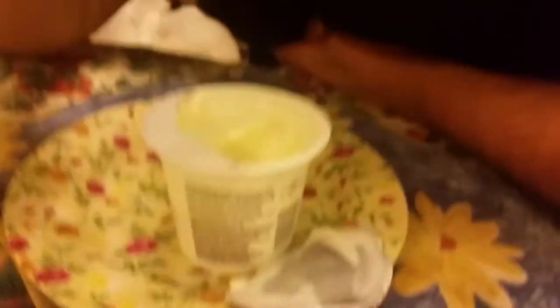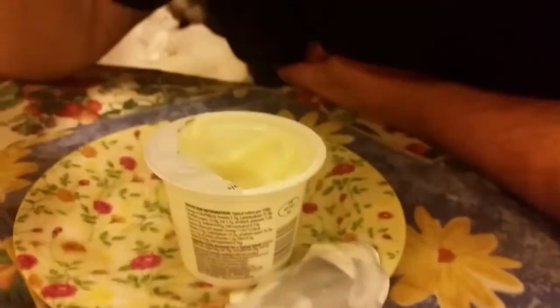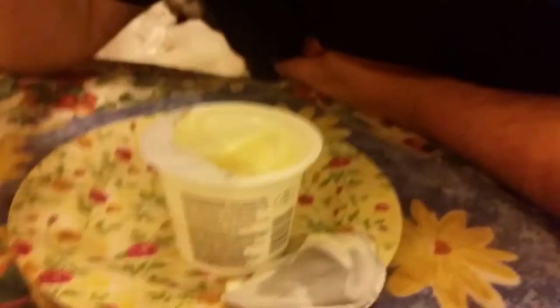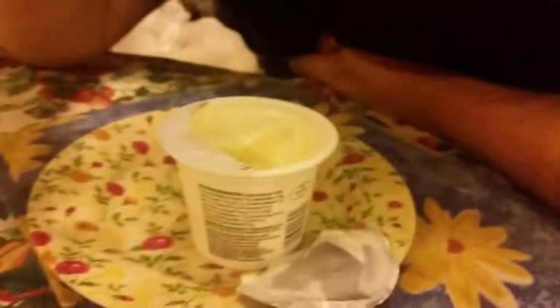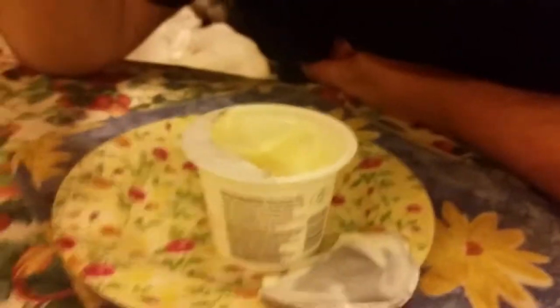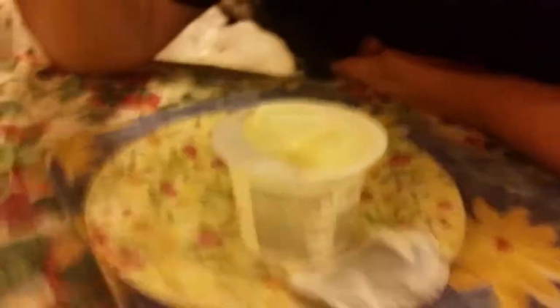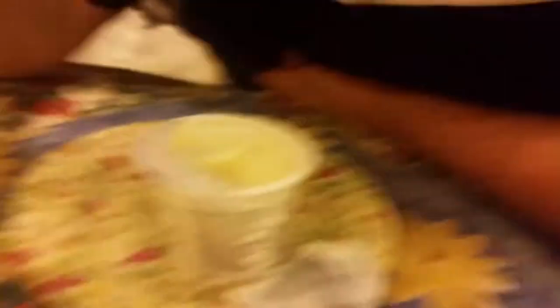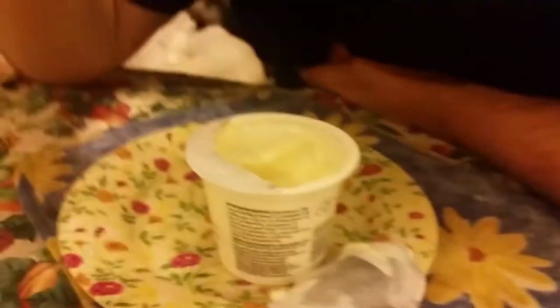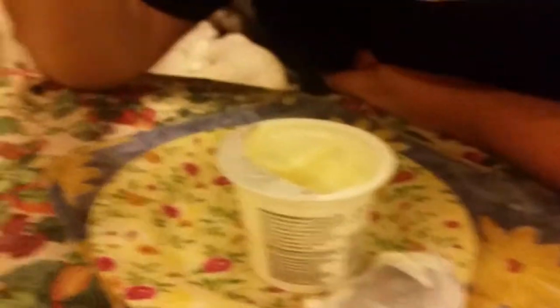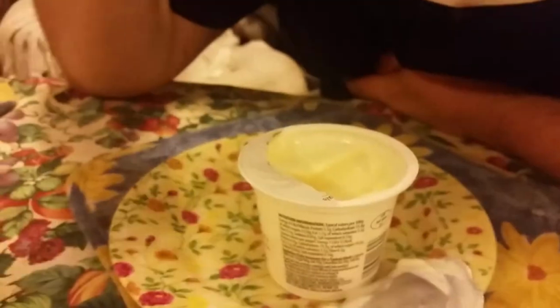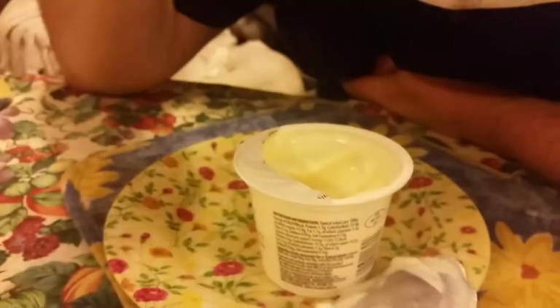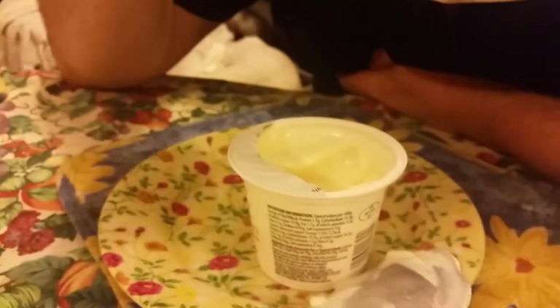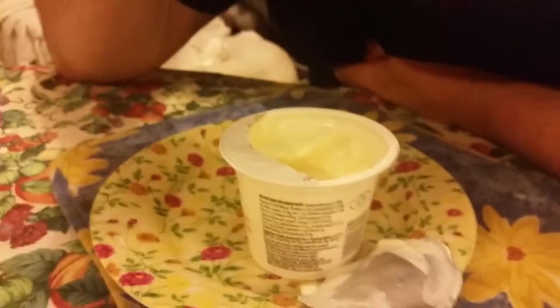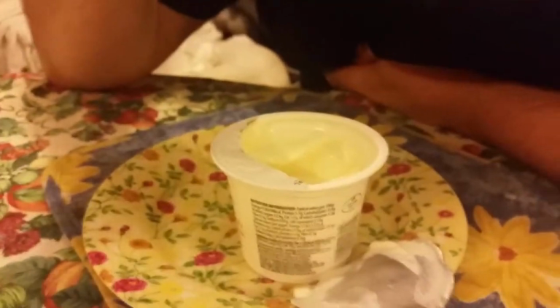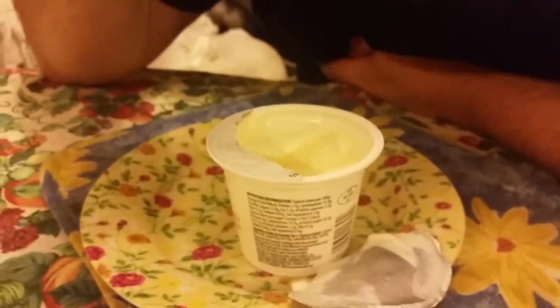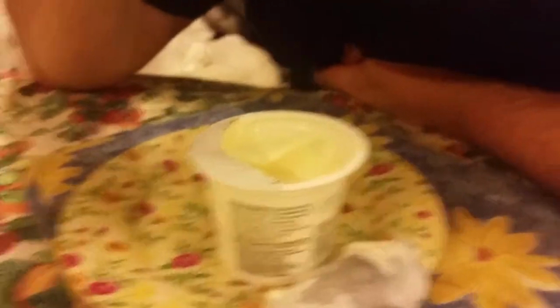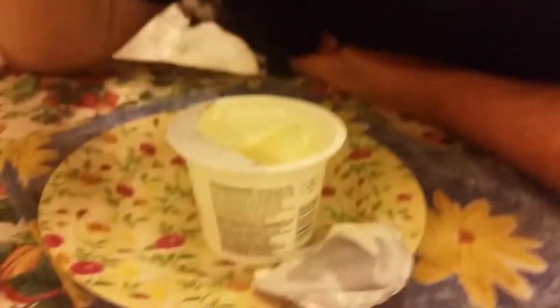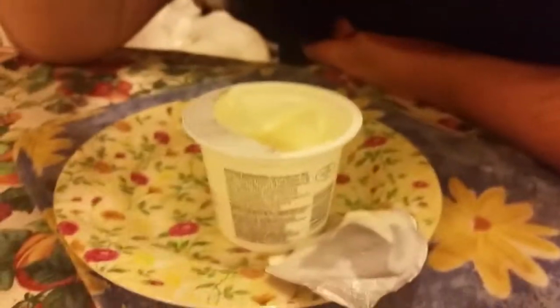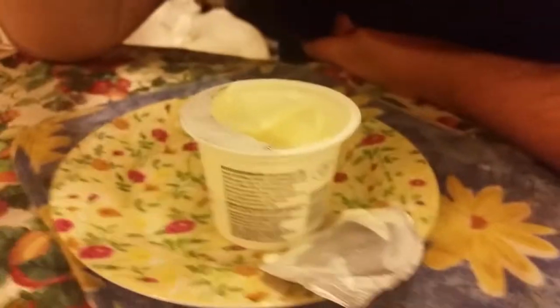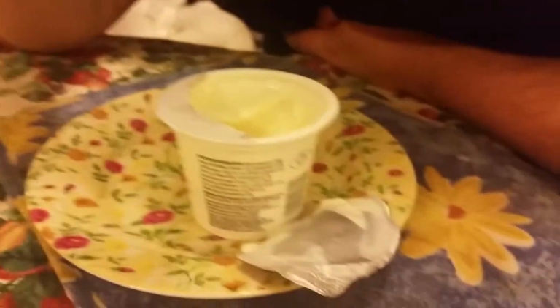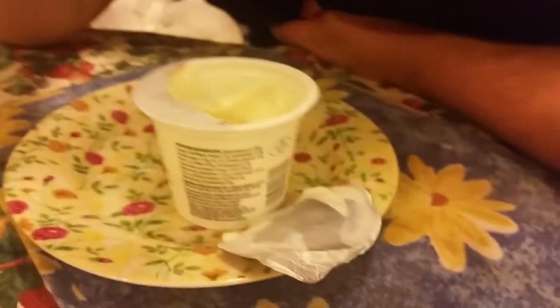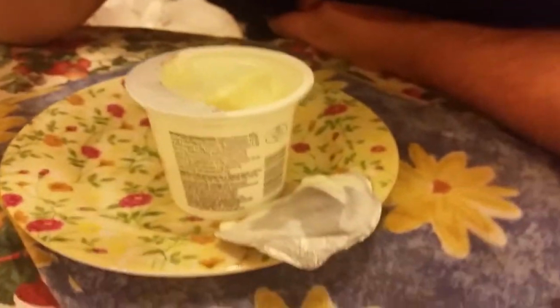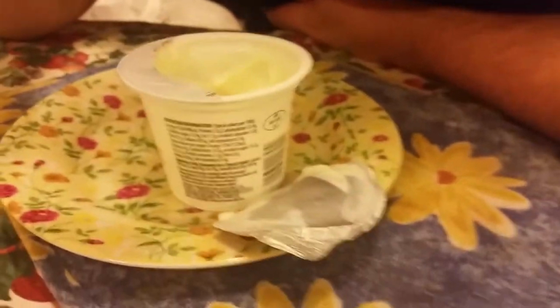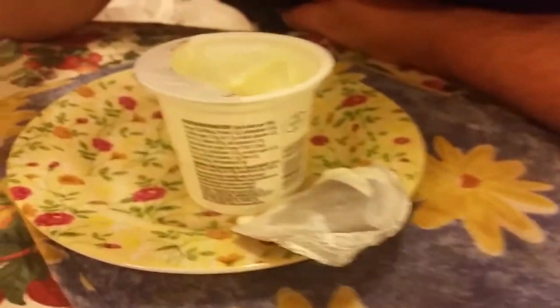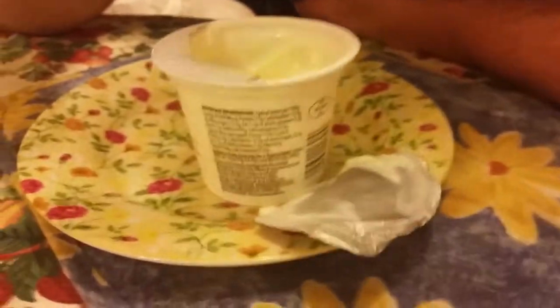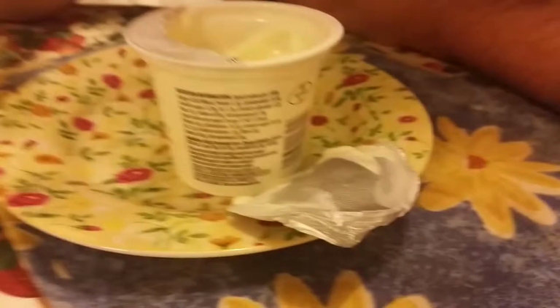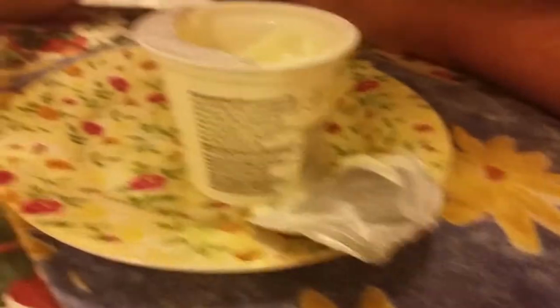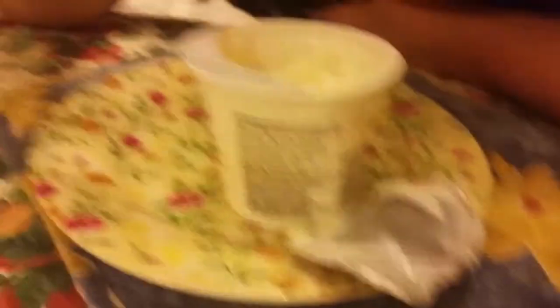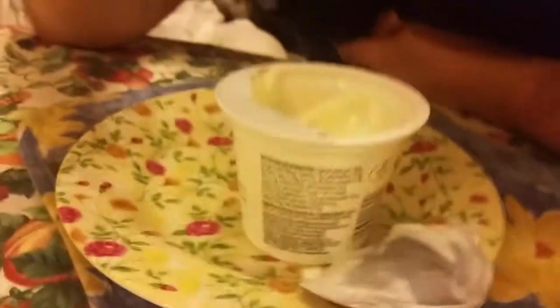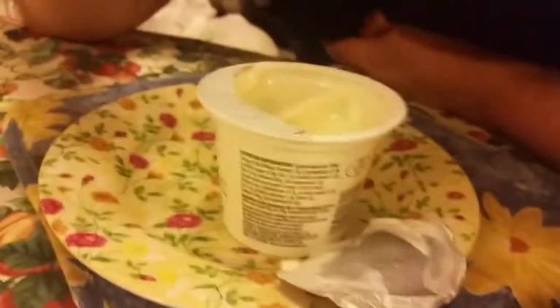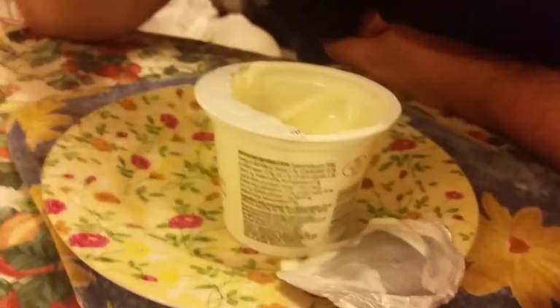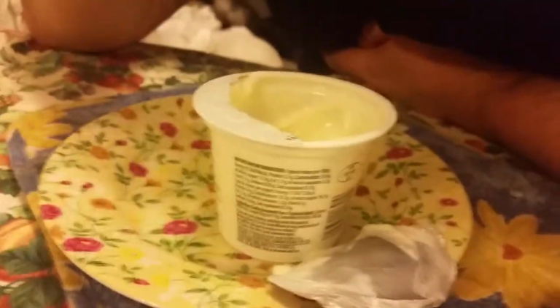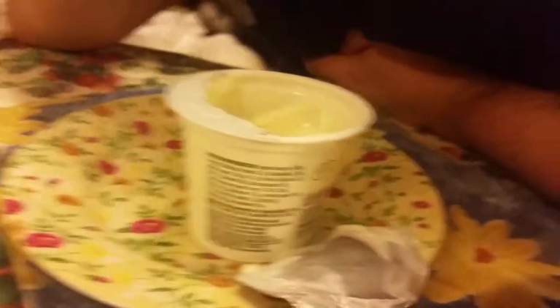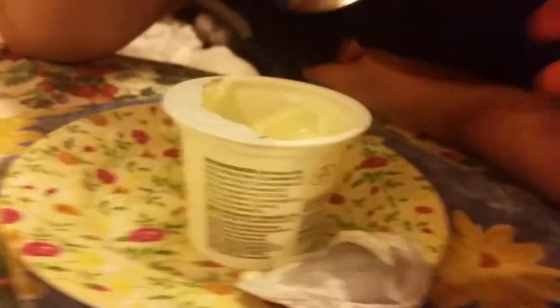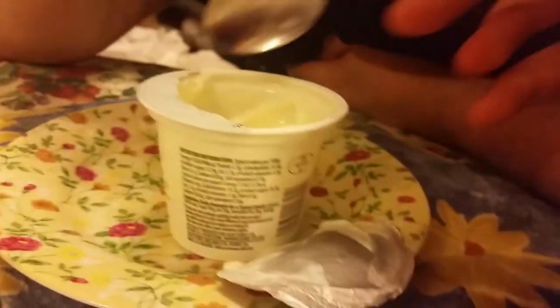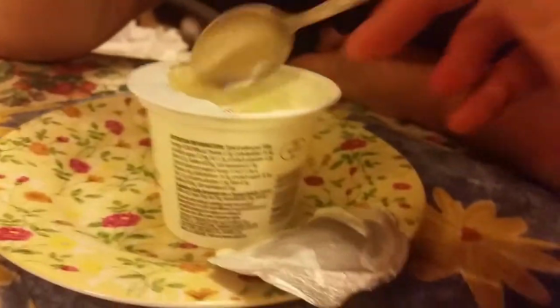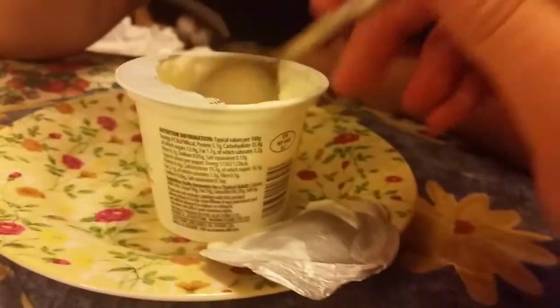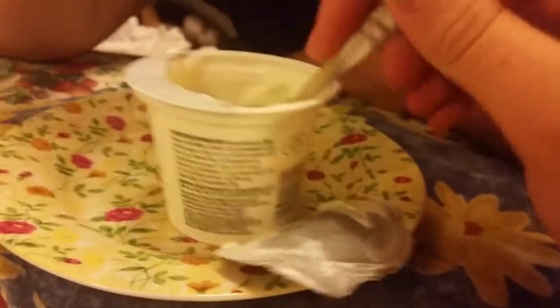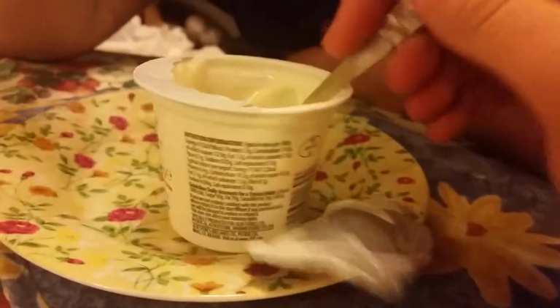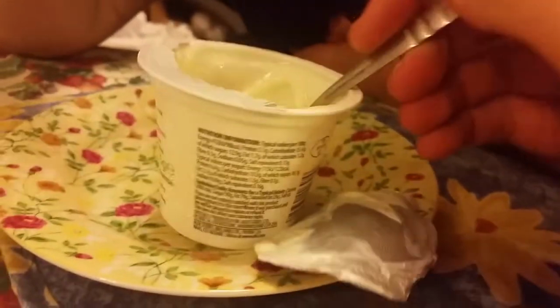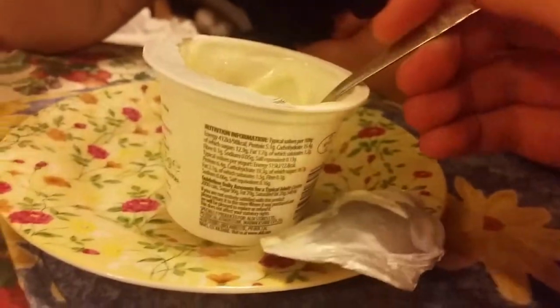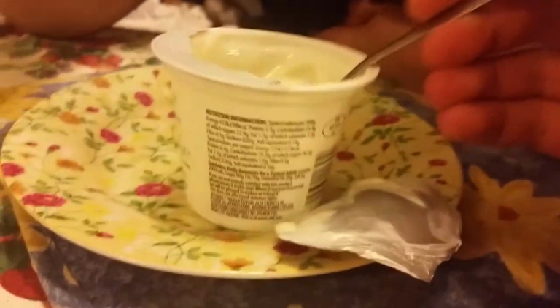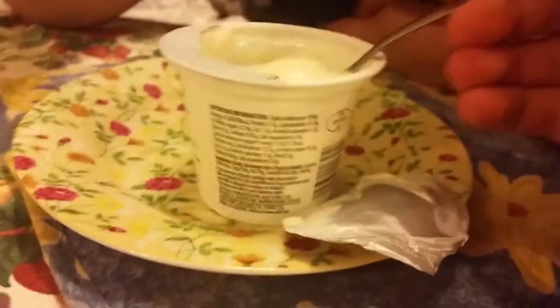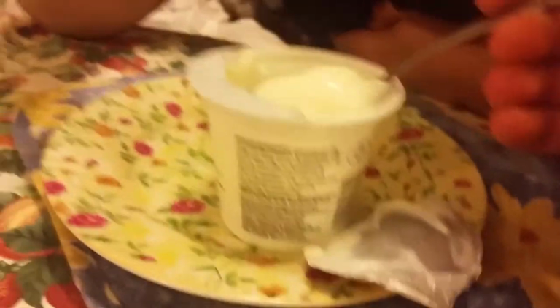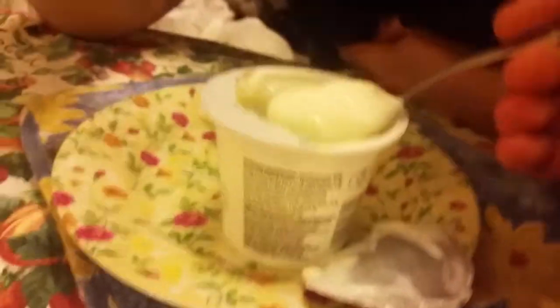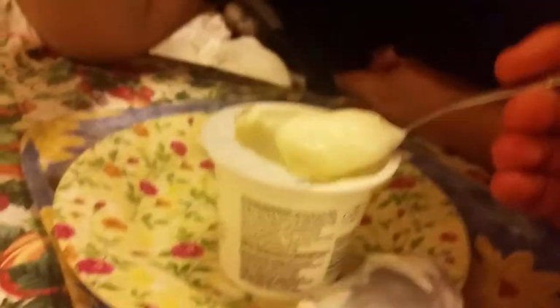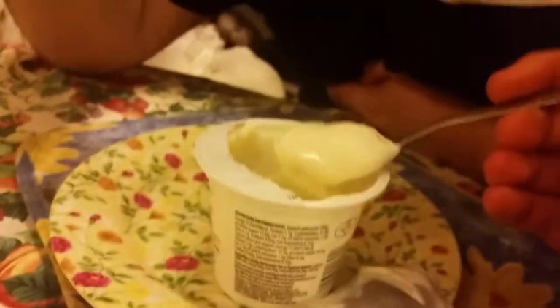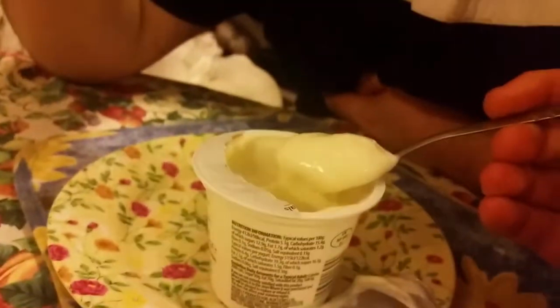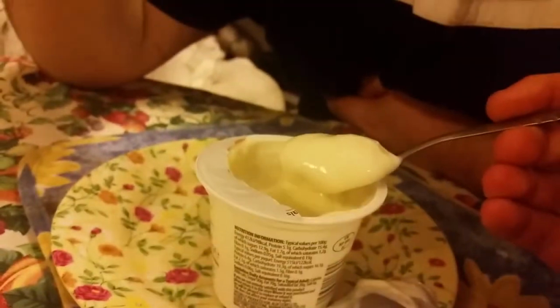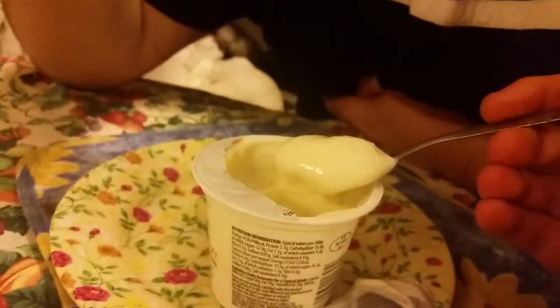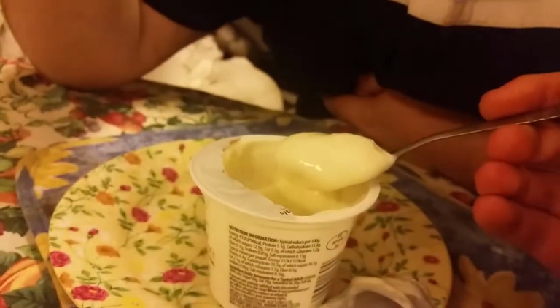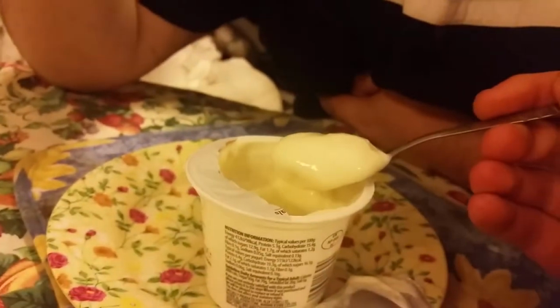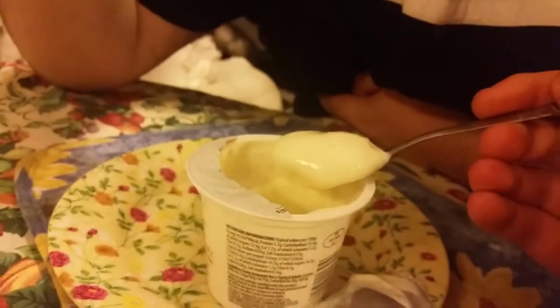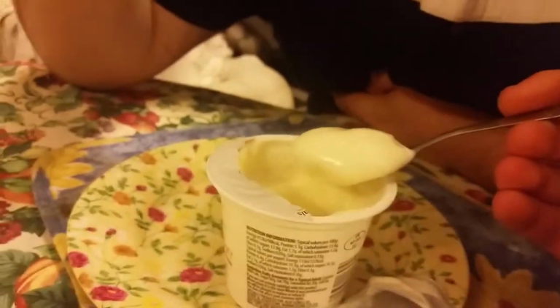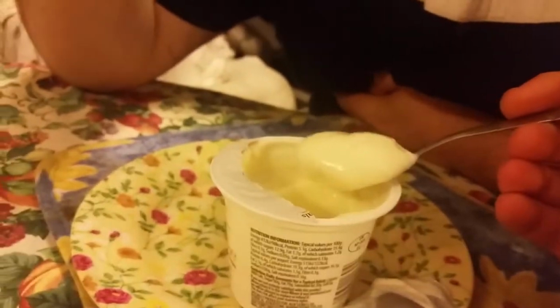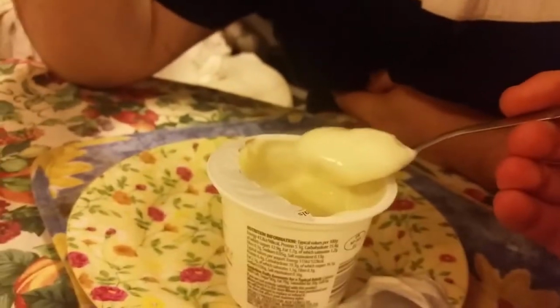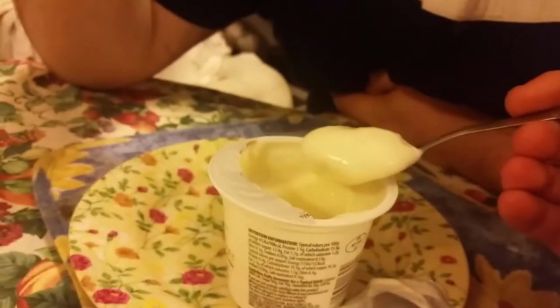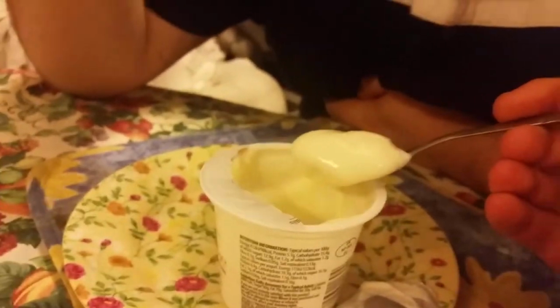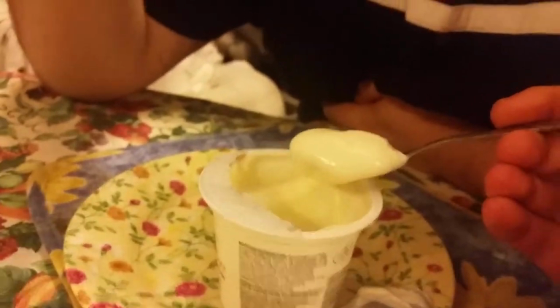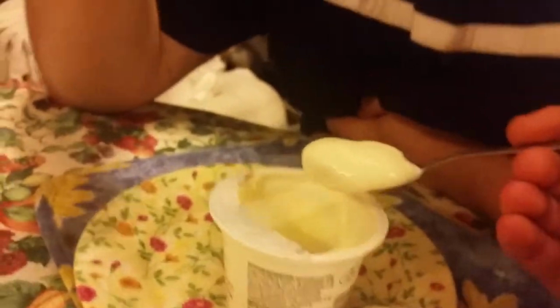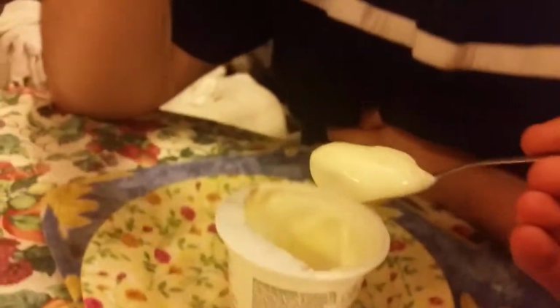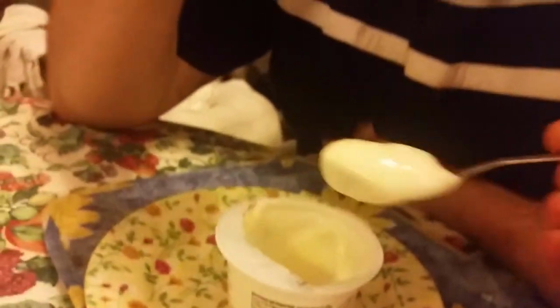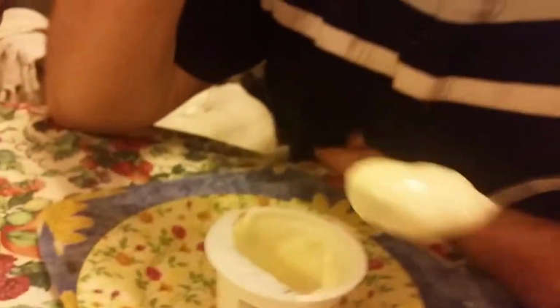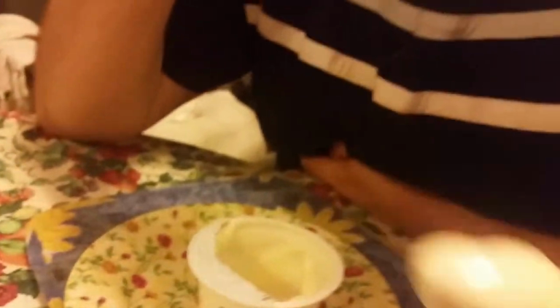Strawberry — yeah, strawberry. It'll be an orange because the packet looks like an orange. Yeah, so it's going to be full of it.